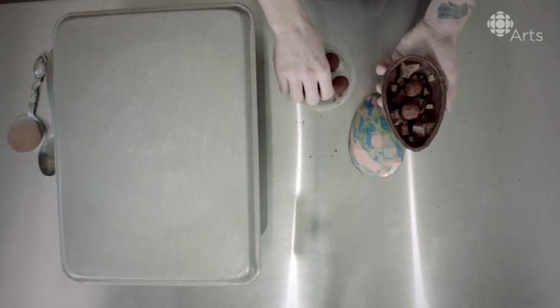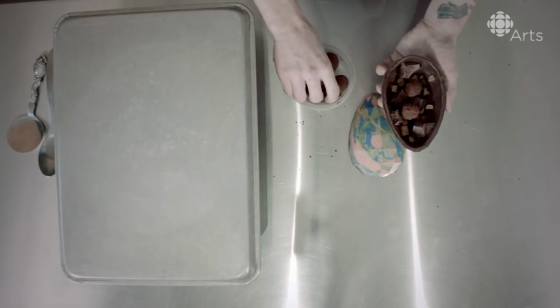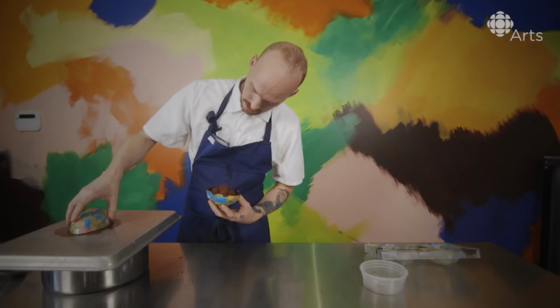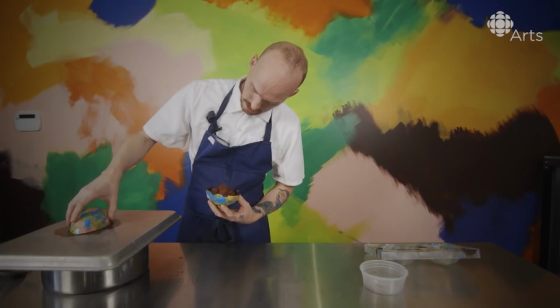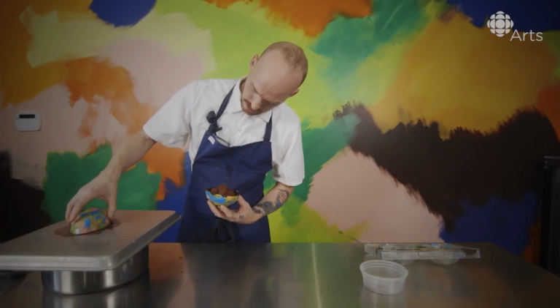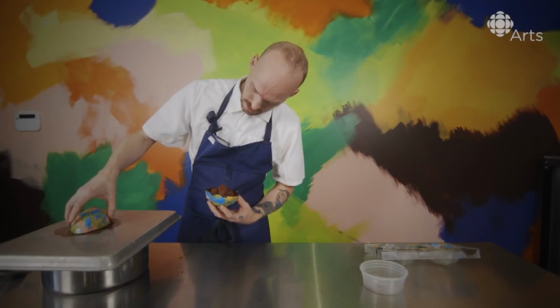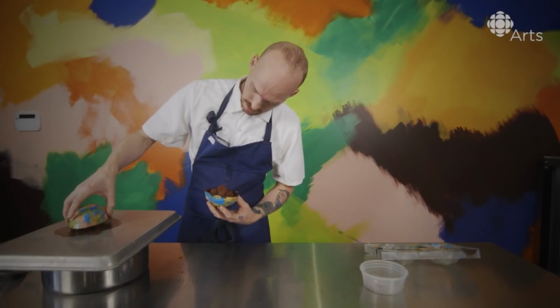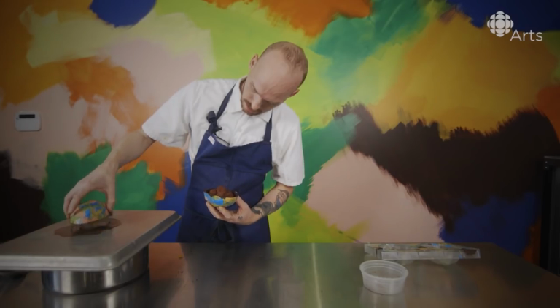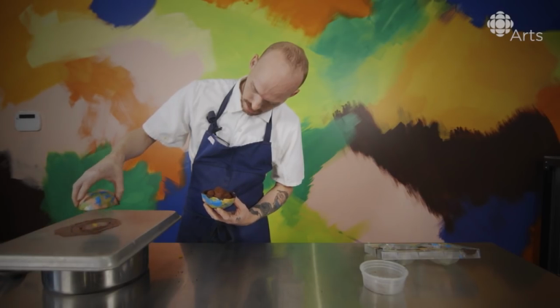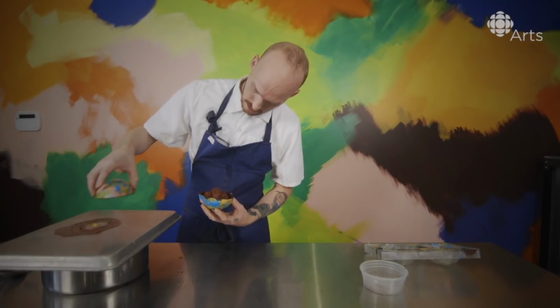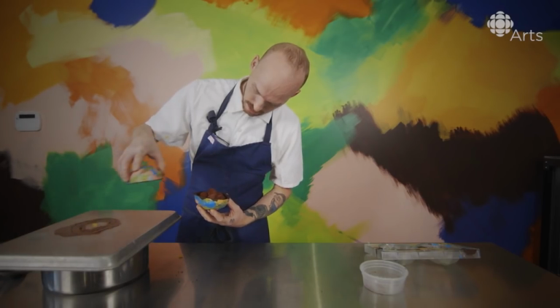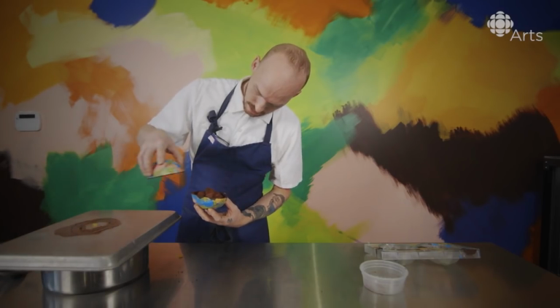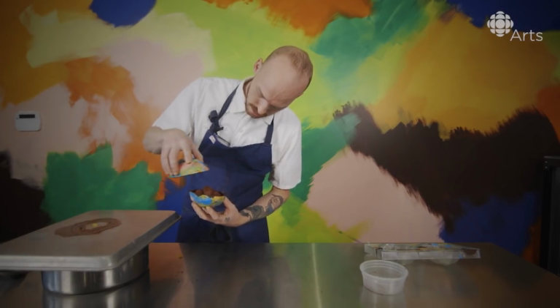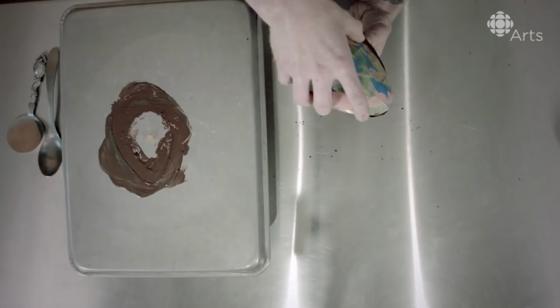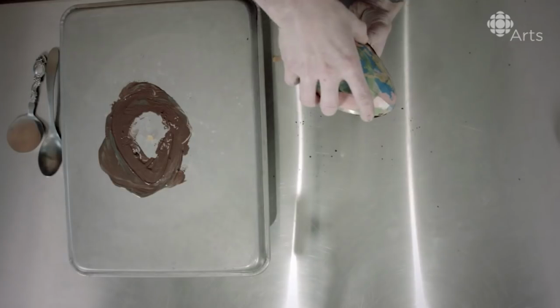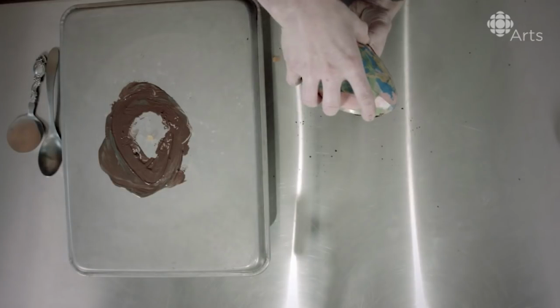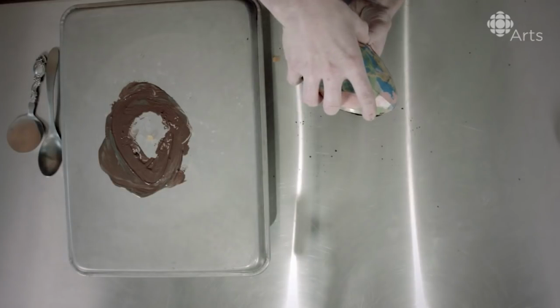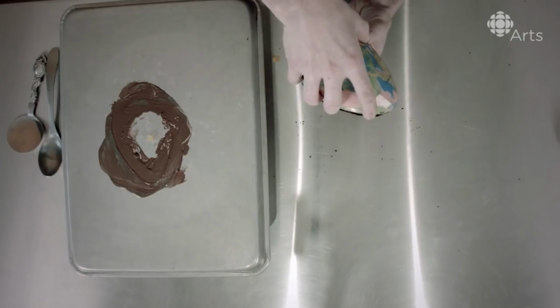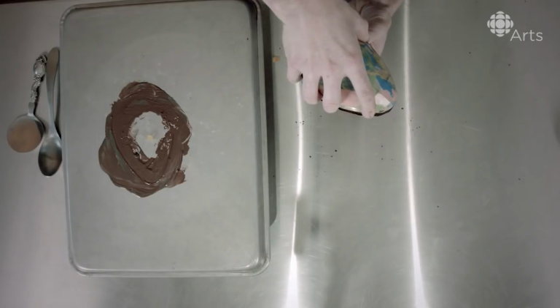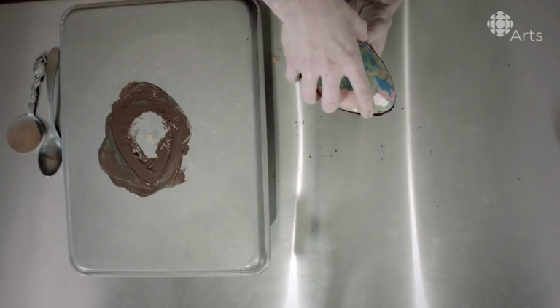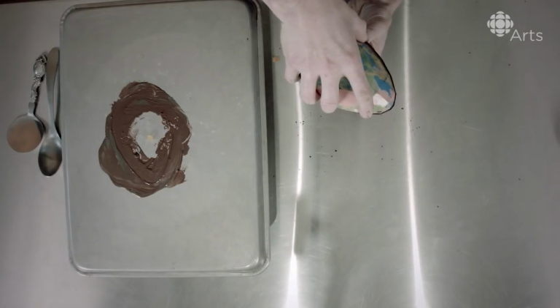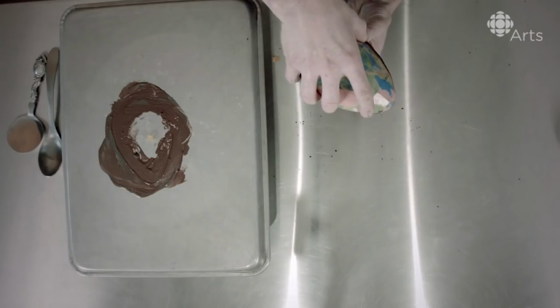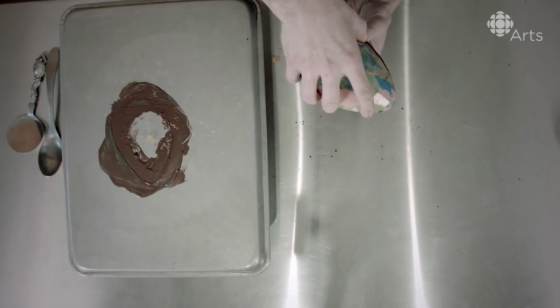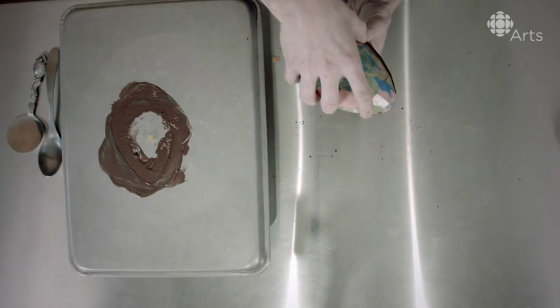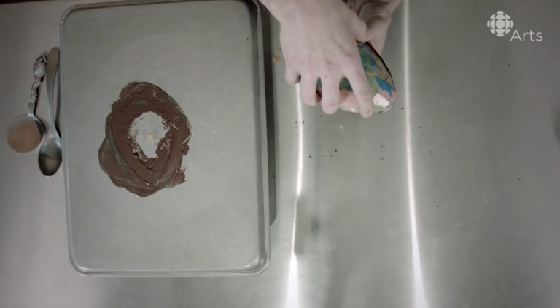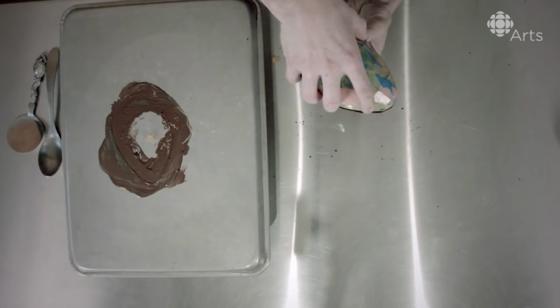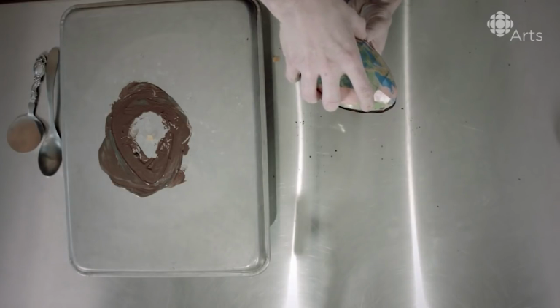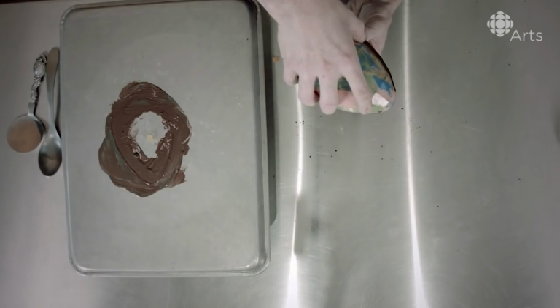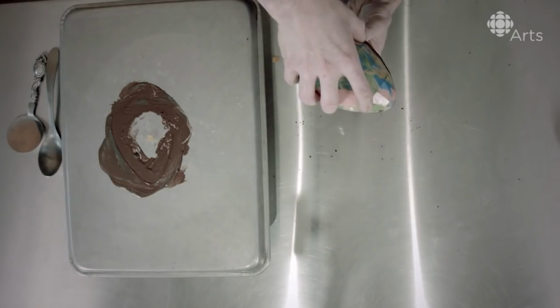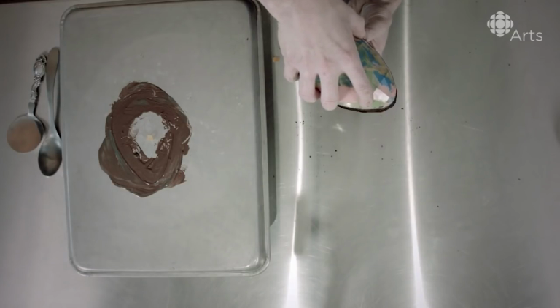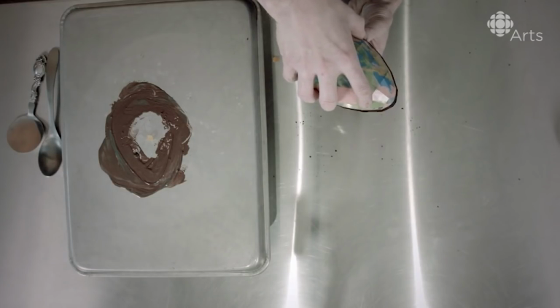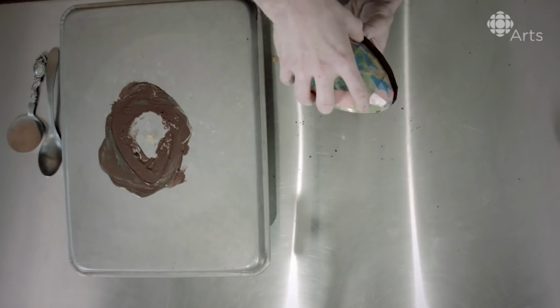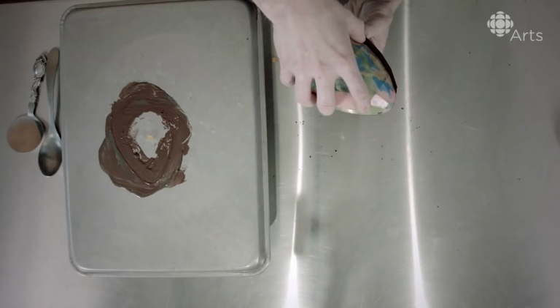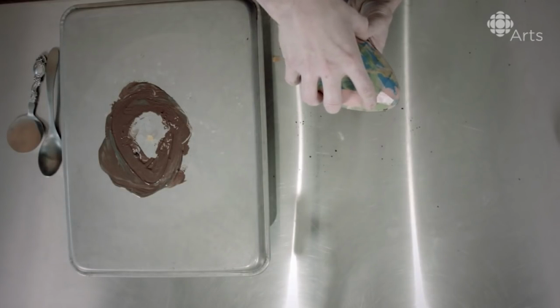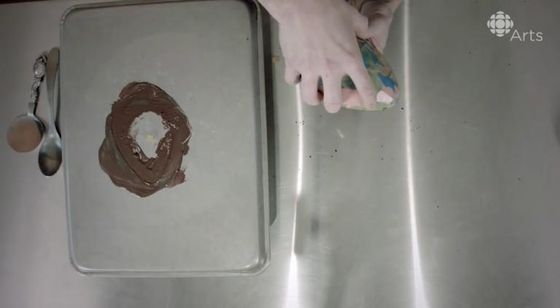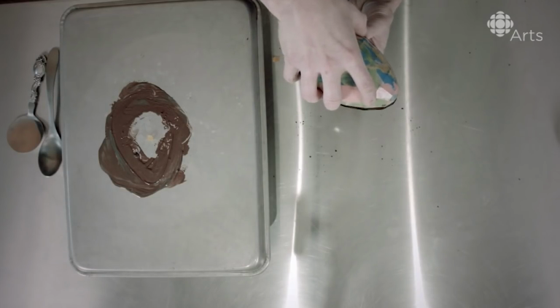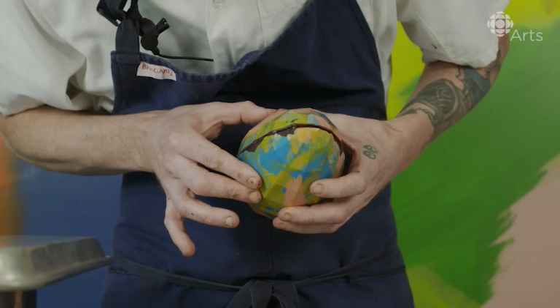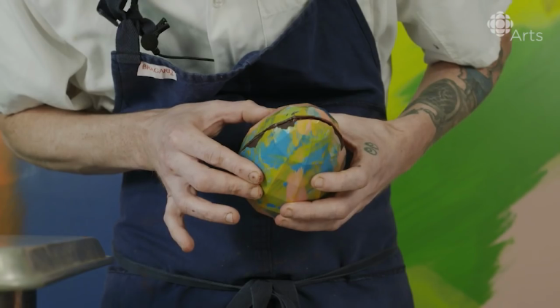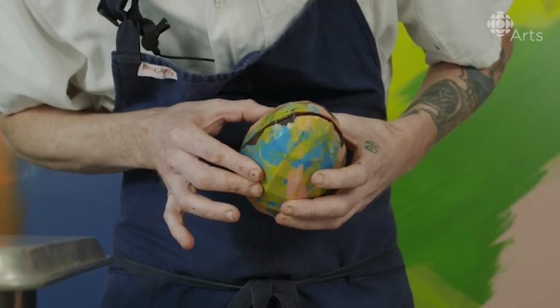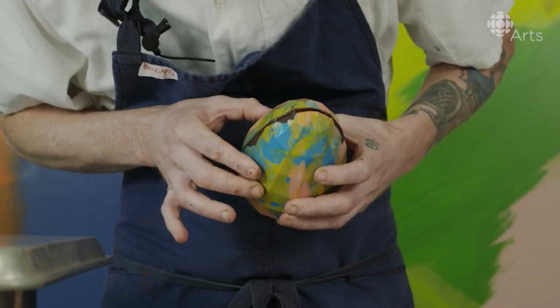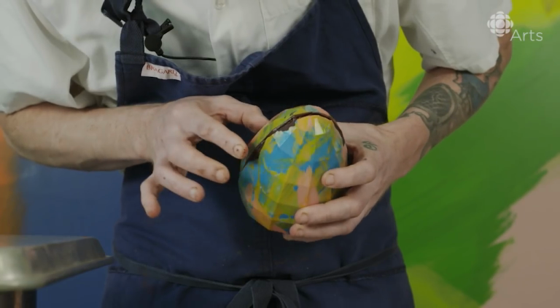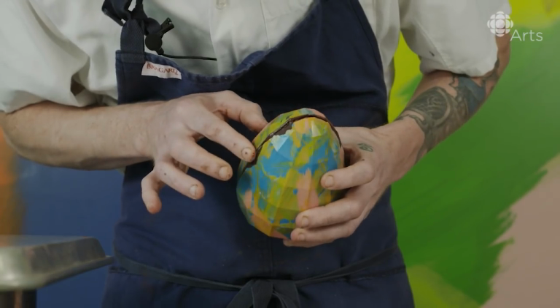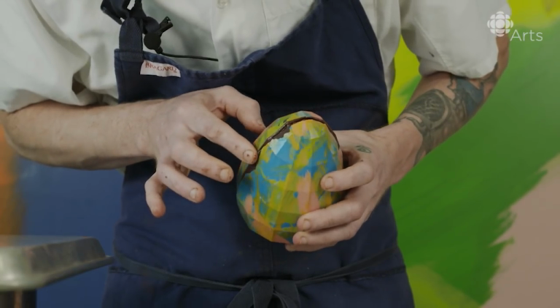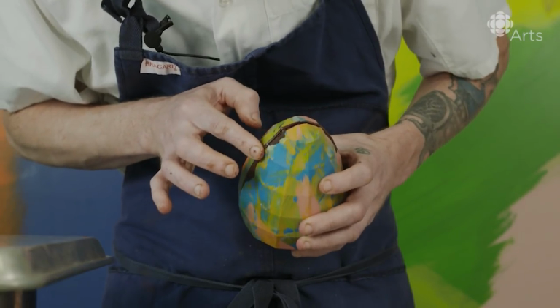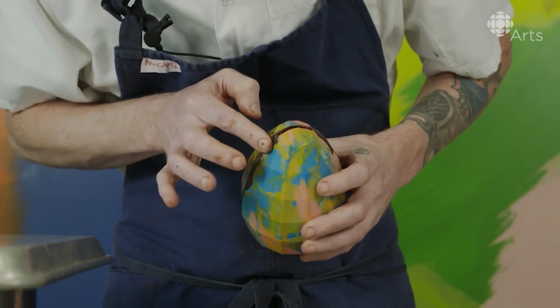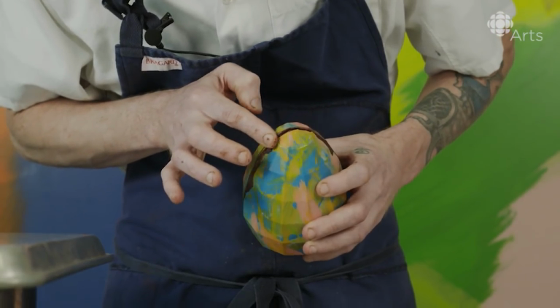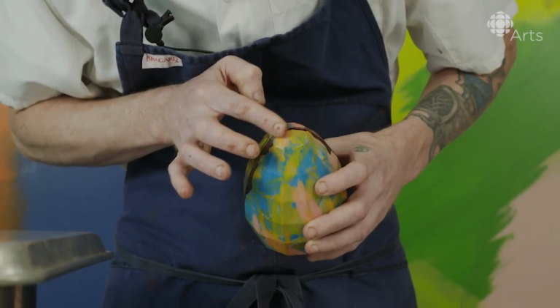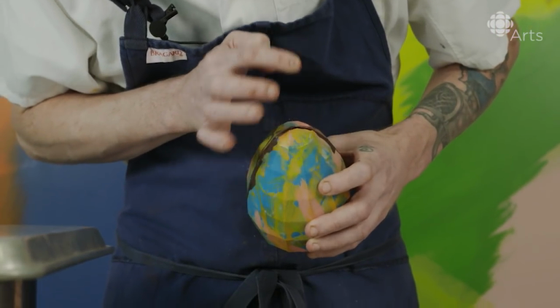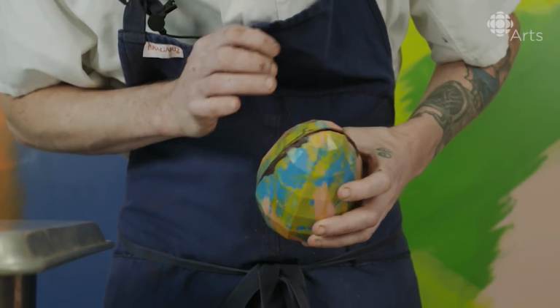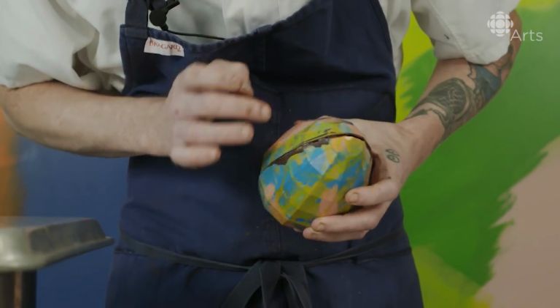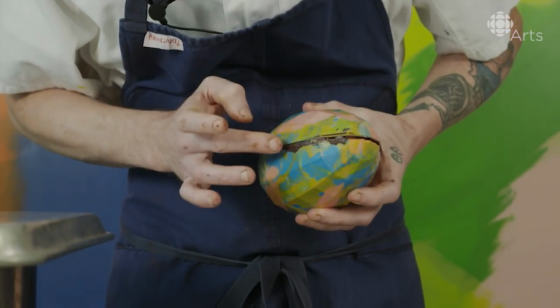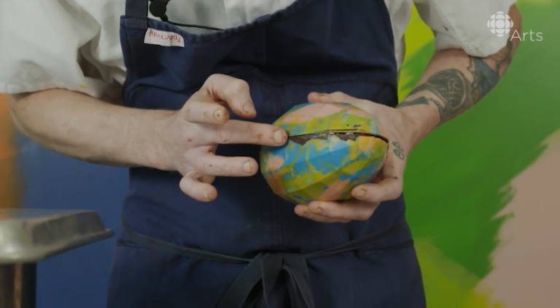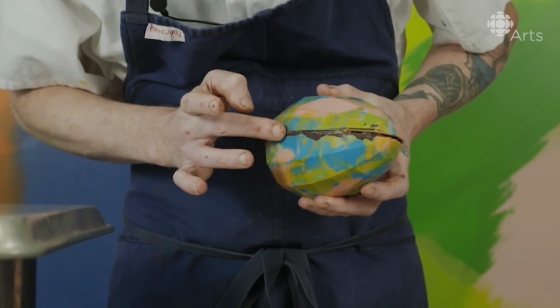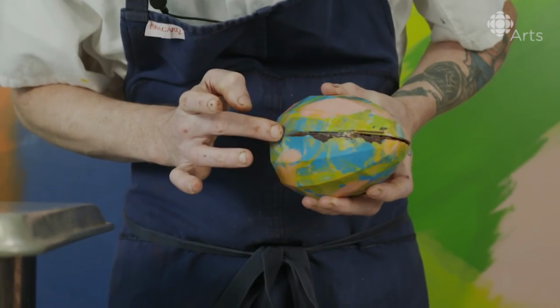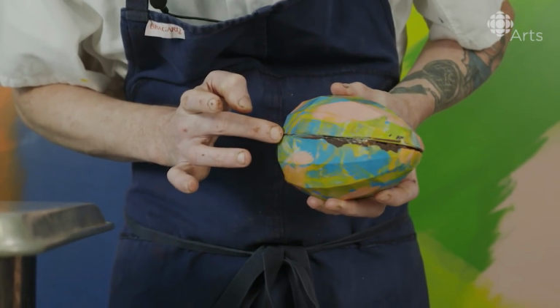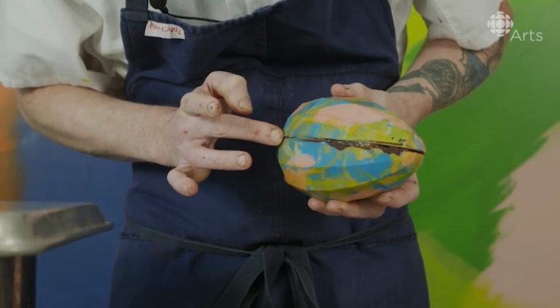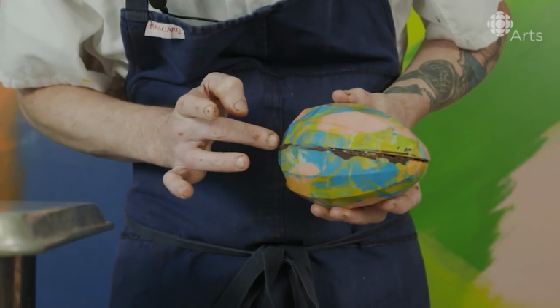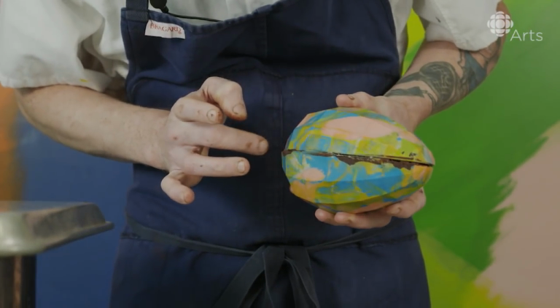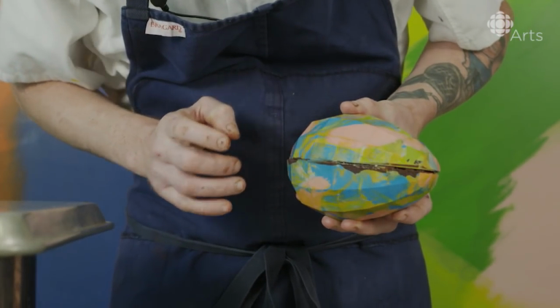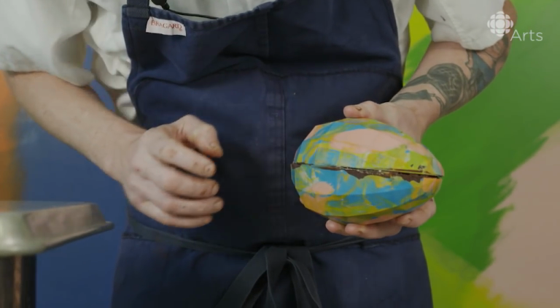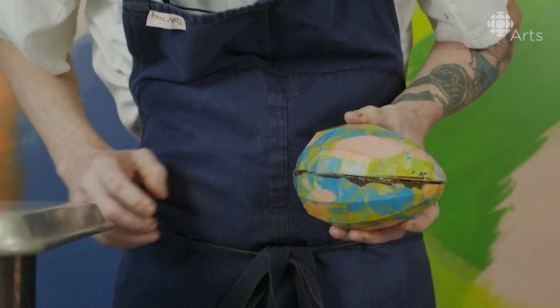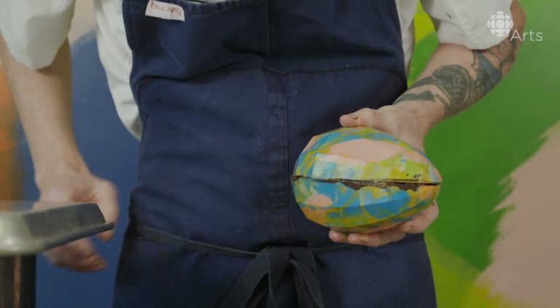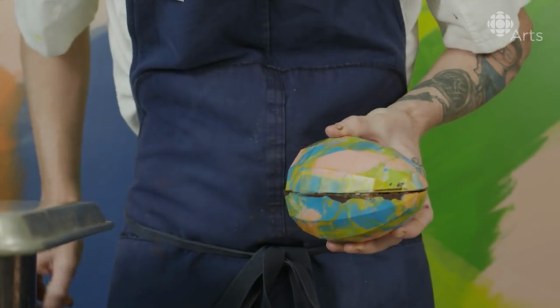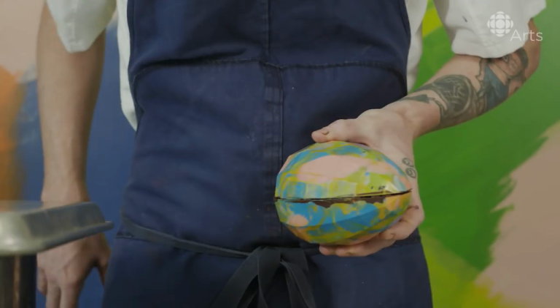Take it. You will have a nice, perfect, sealed egg.